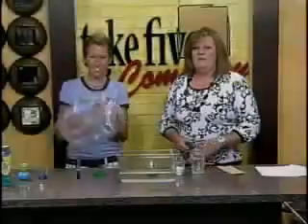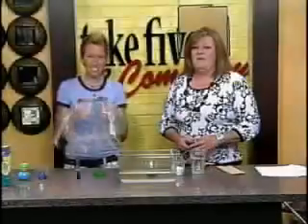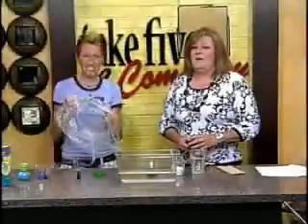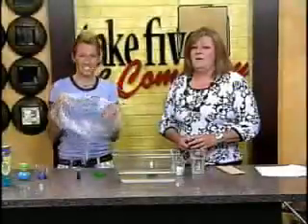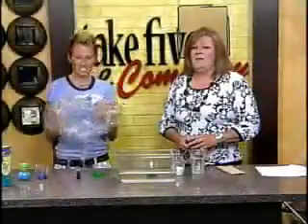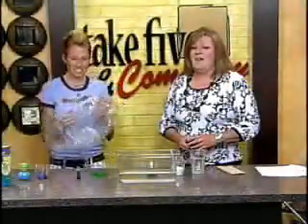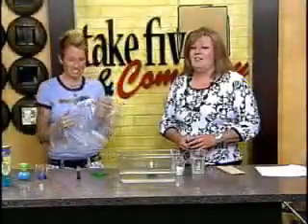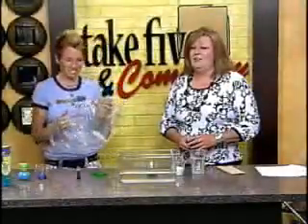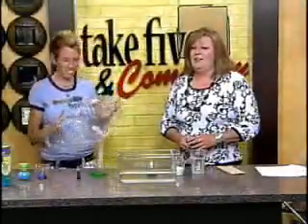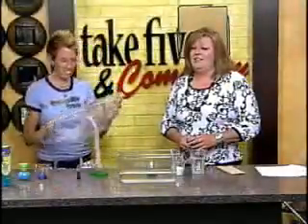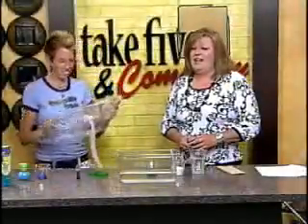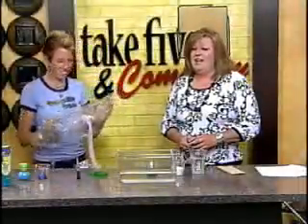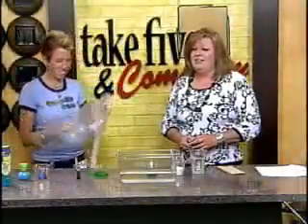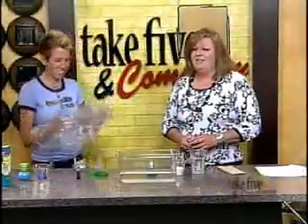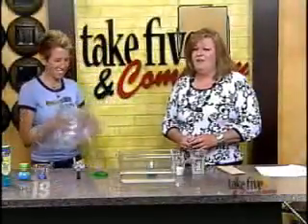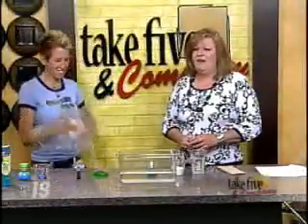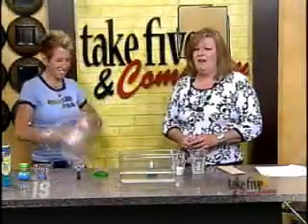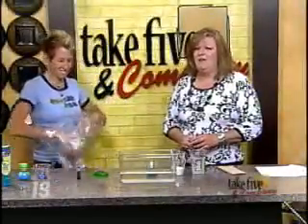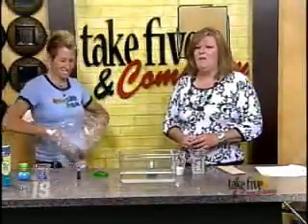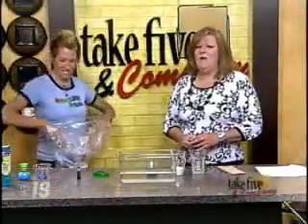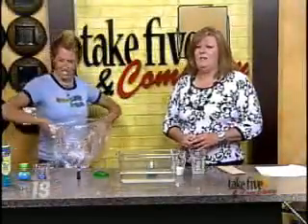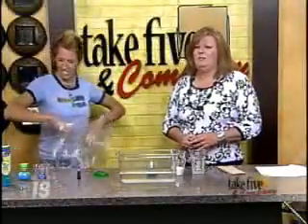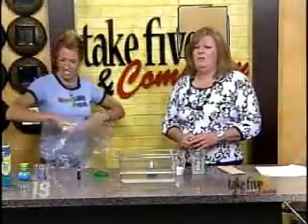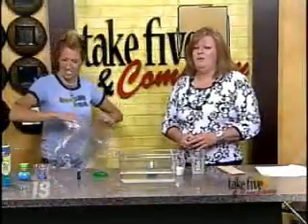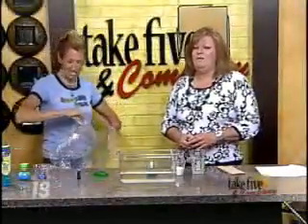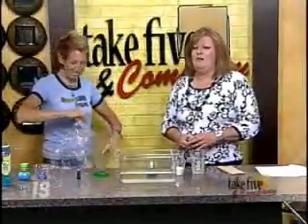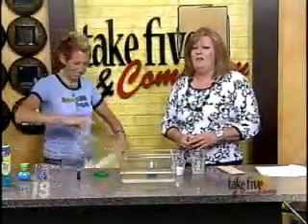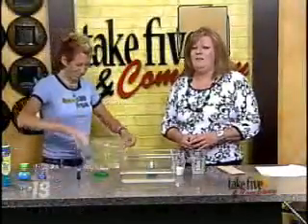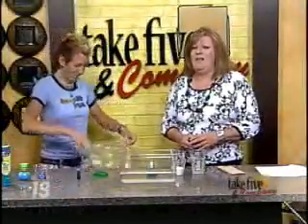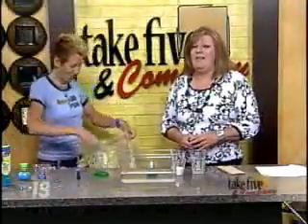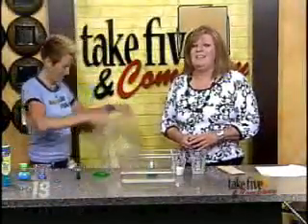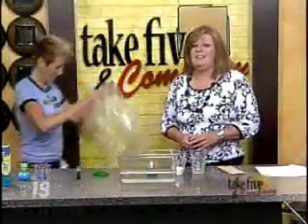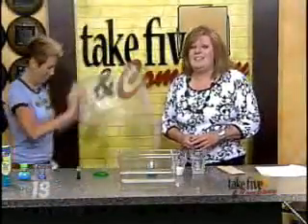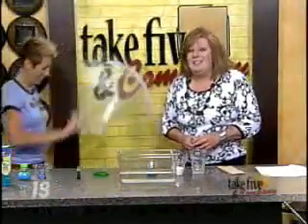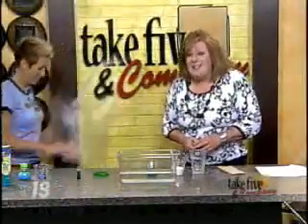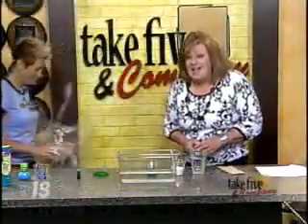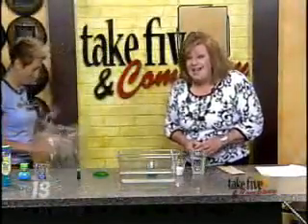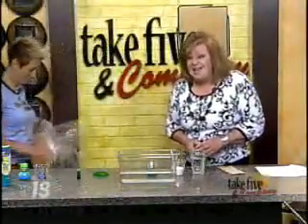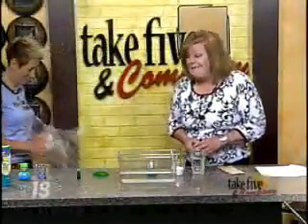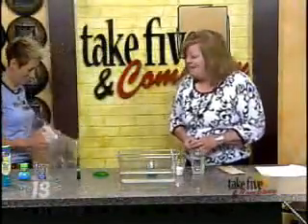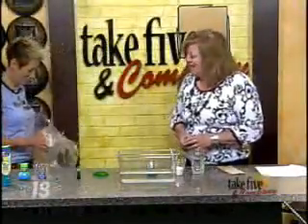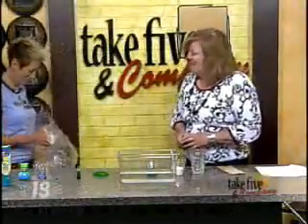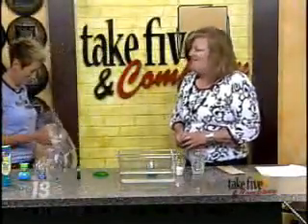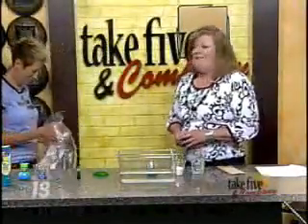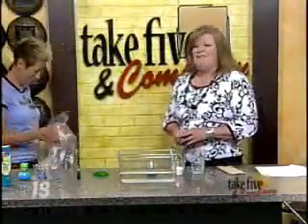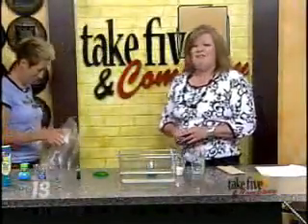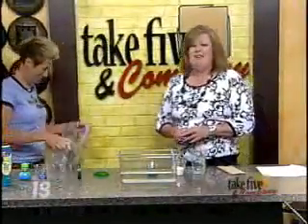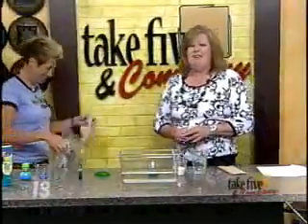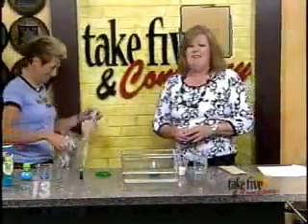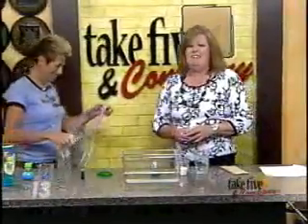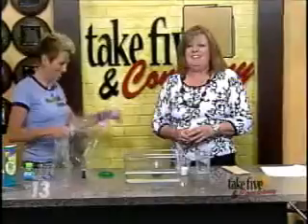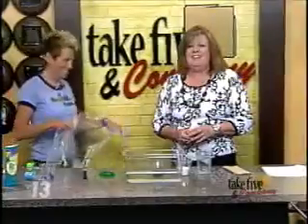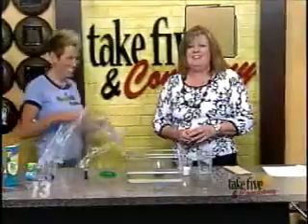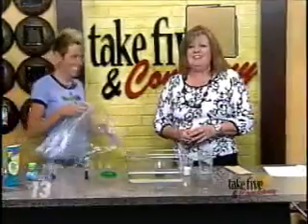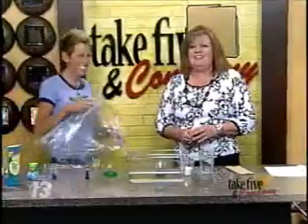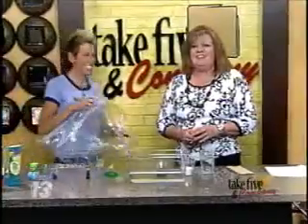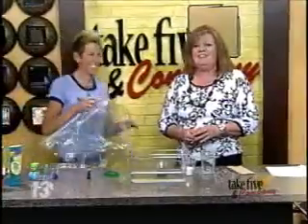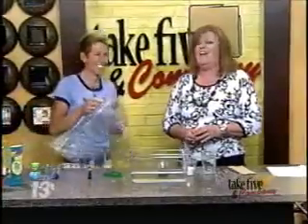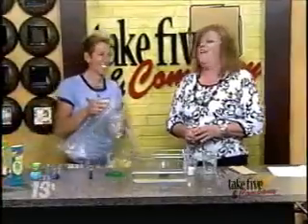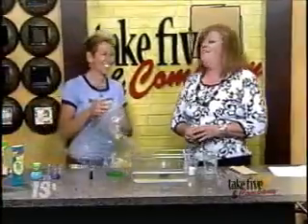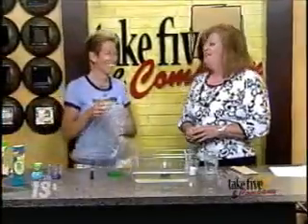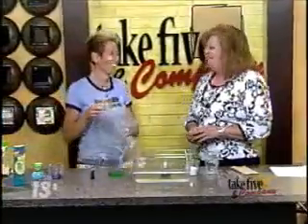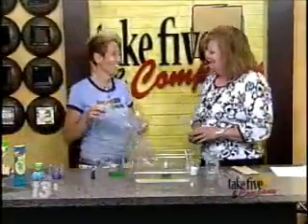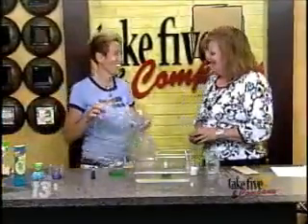Welcome back. She makes science fun, and what's more fun than making slime? Chemical Kim is here to show us how it is done.